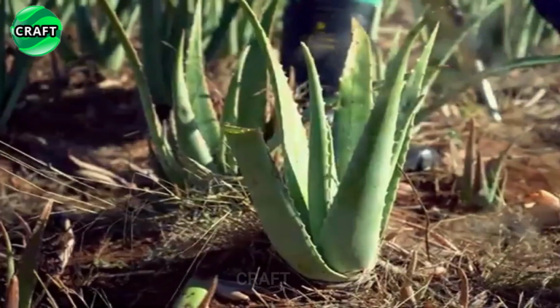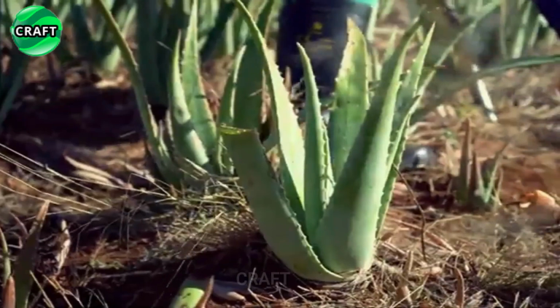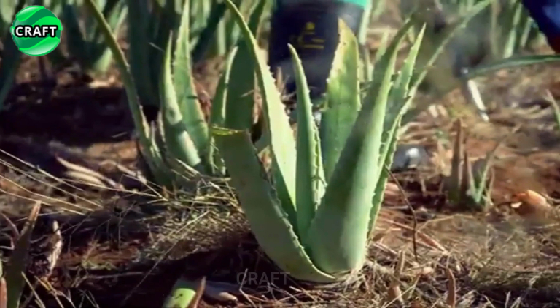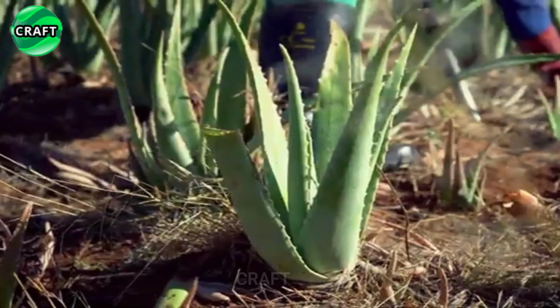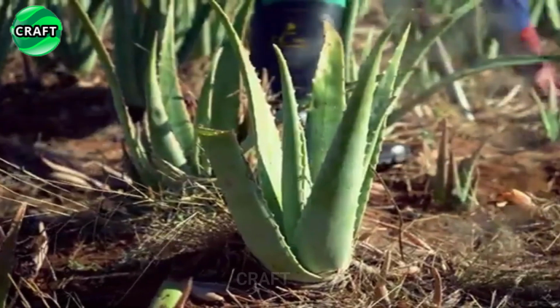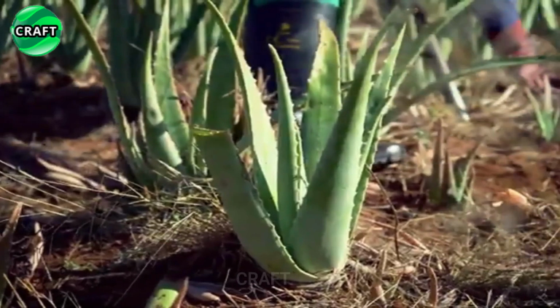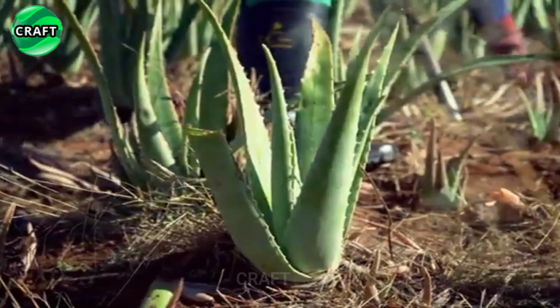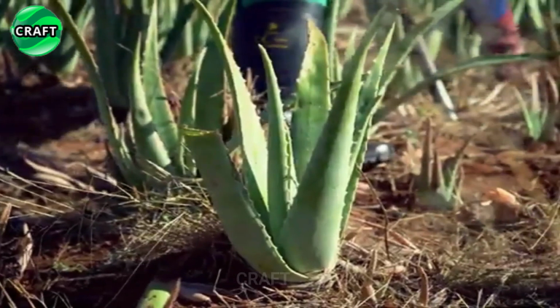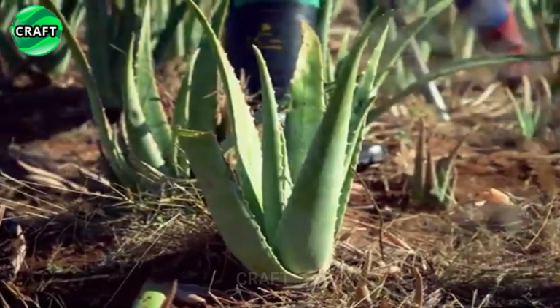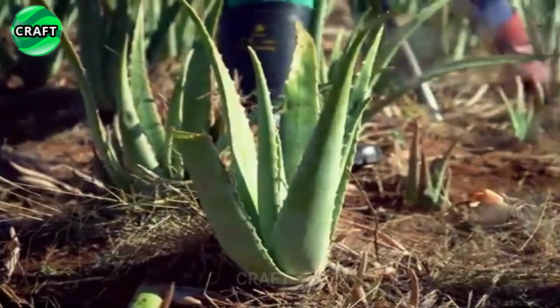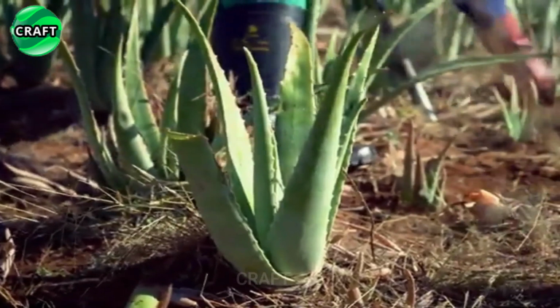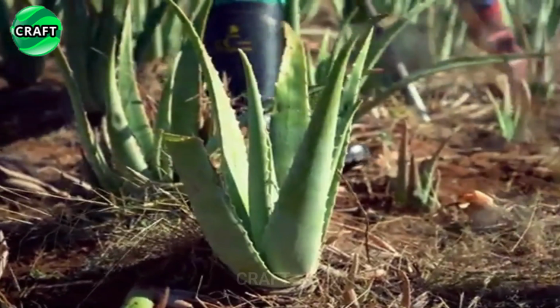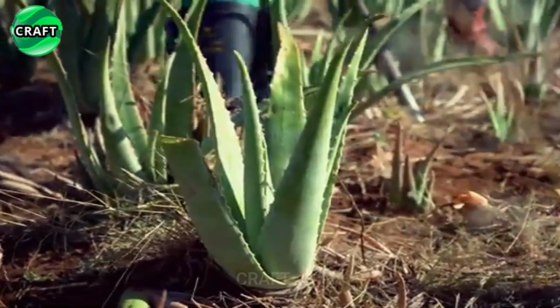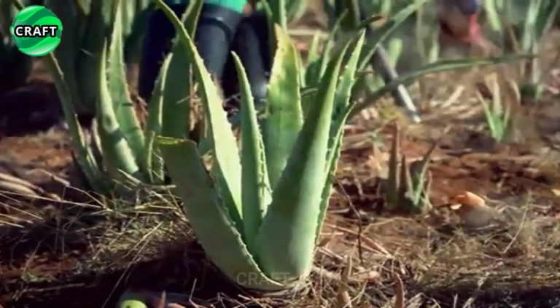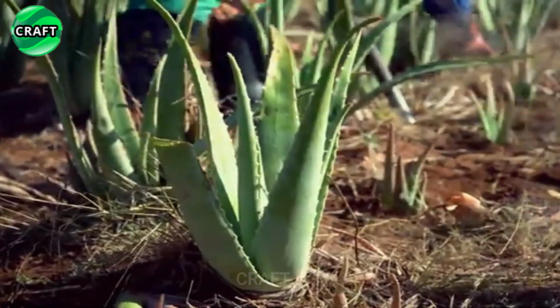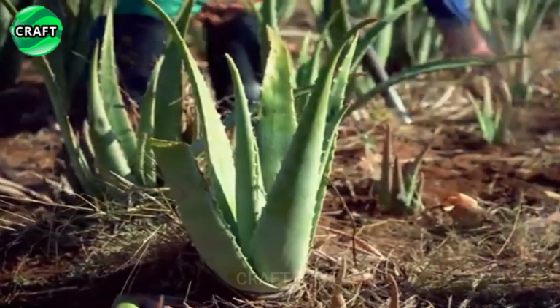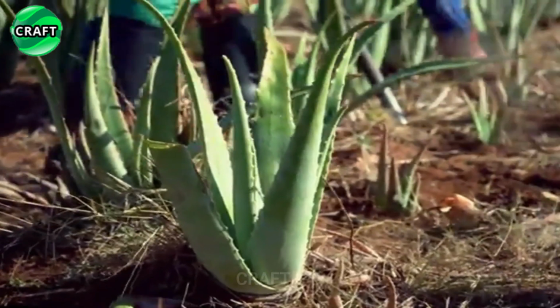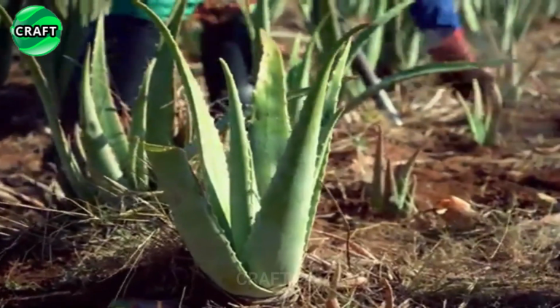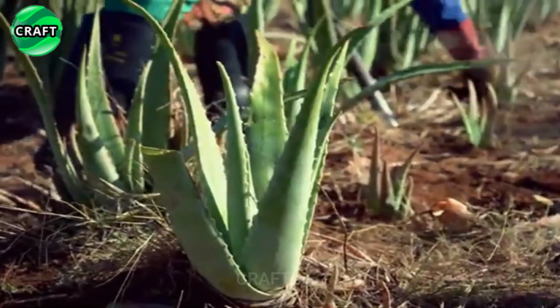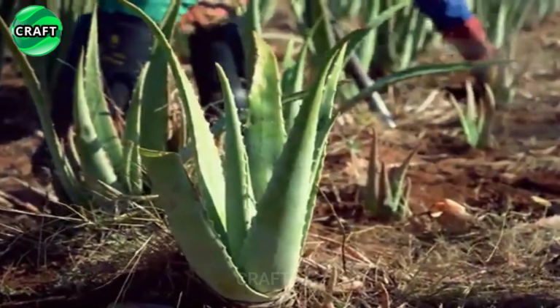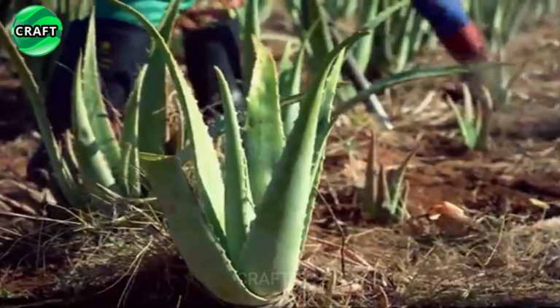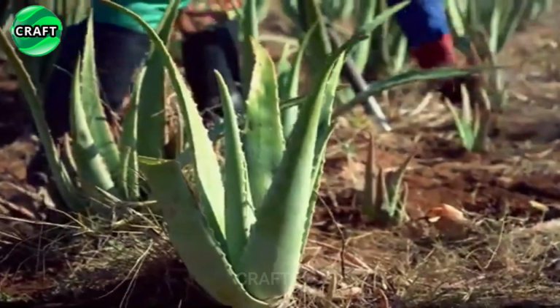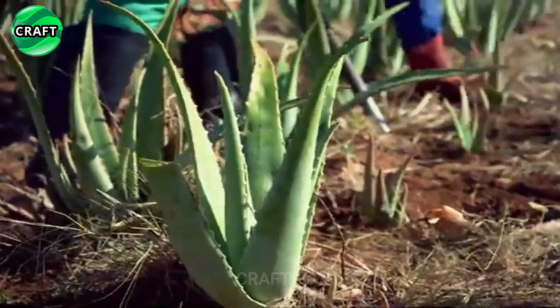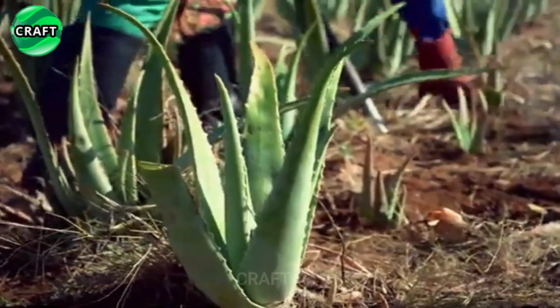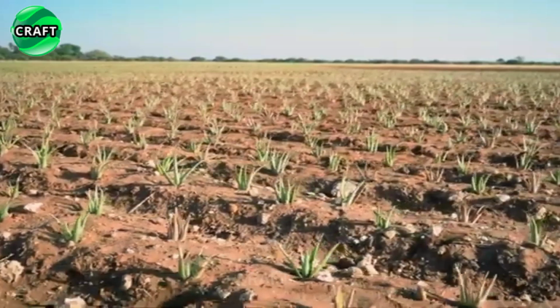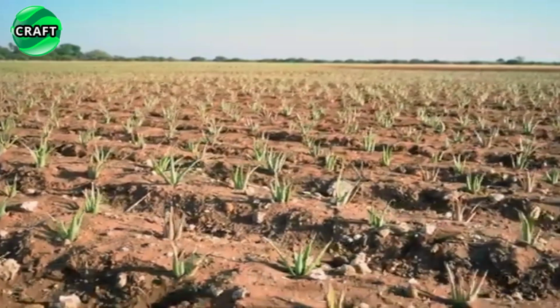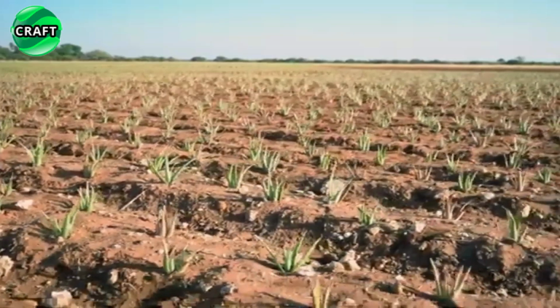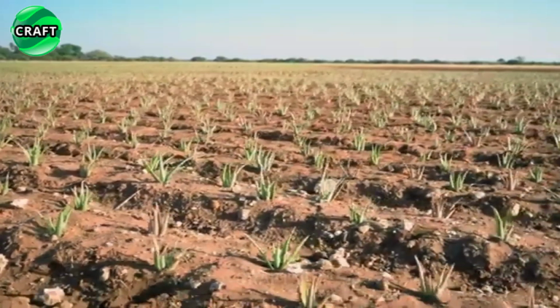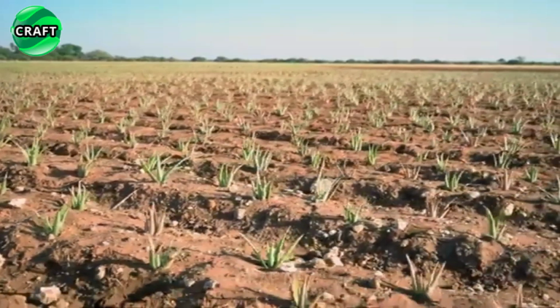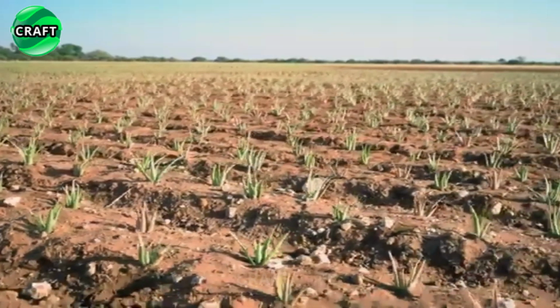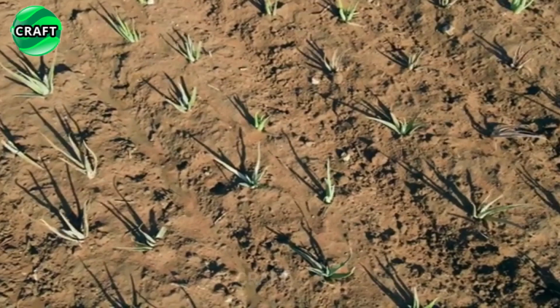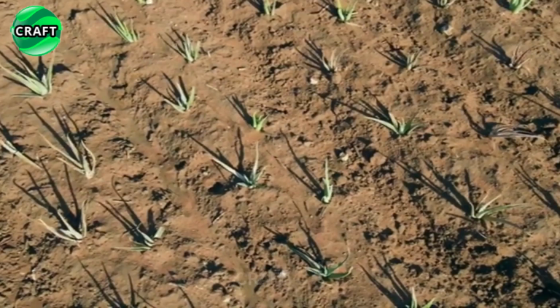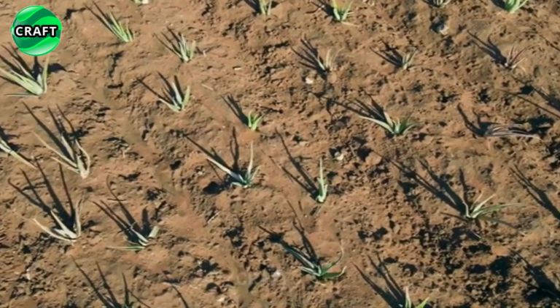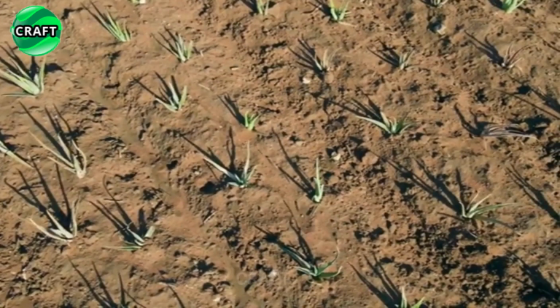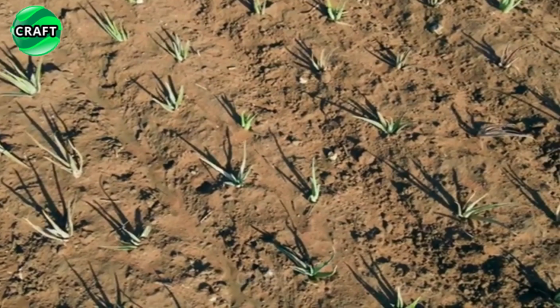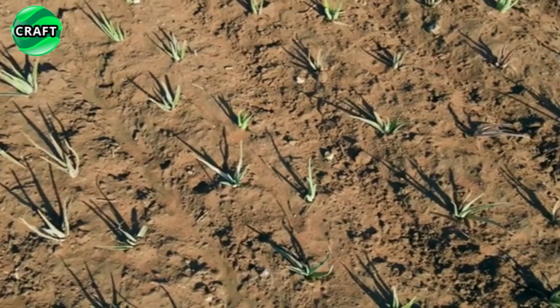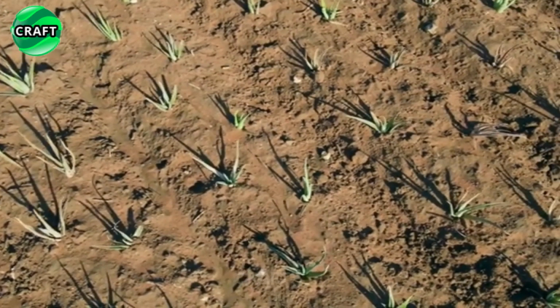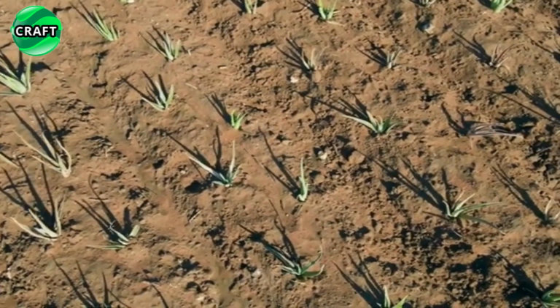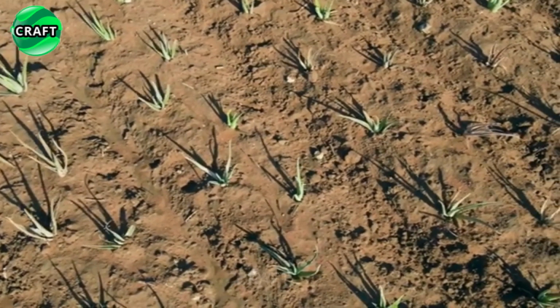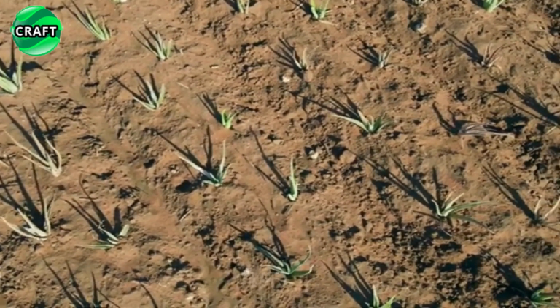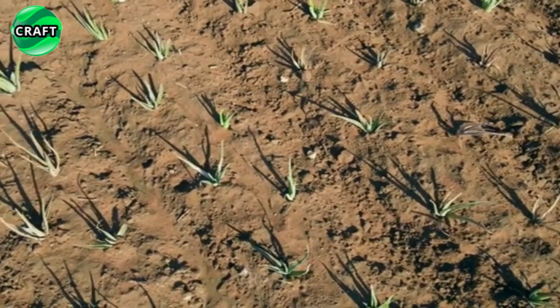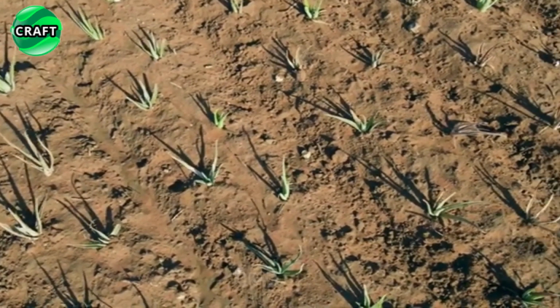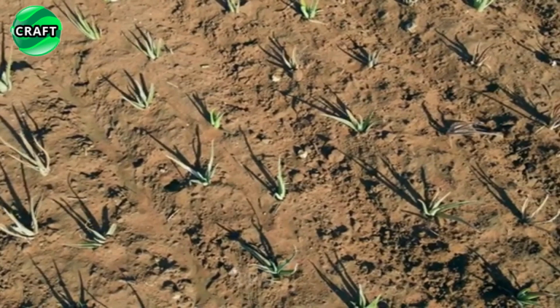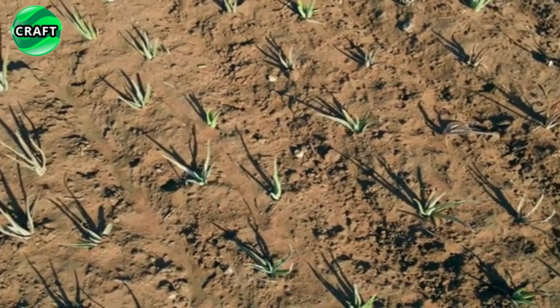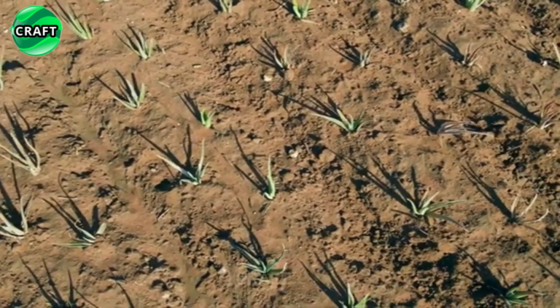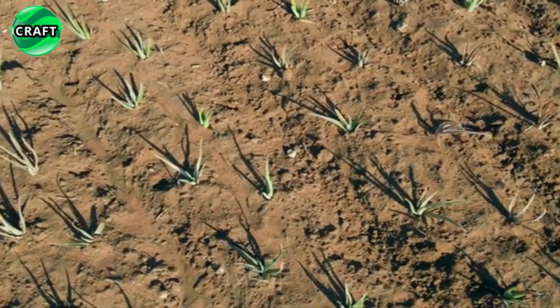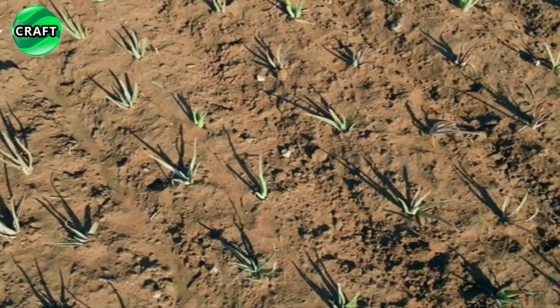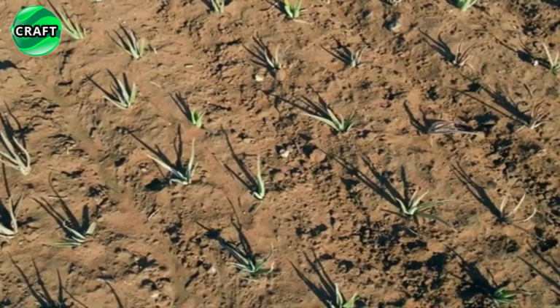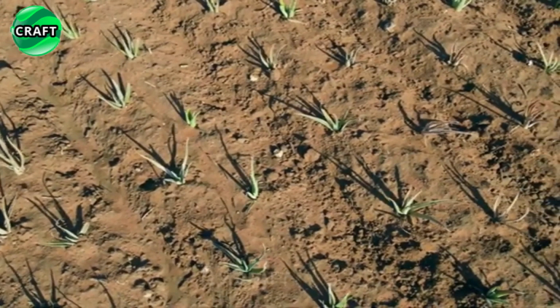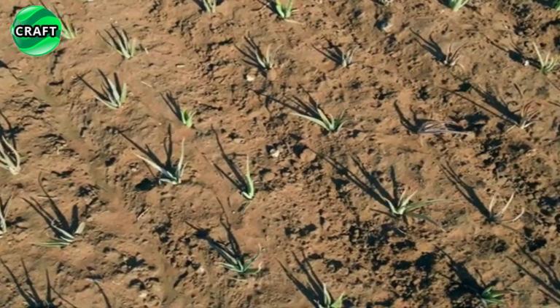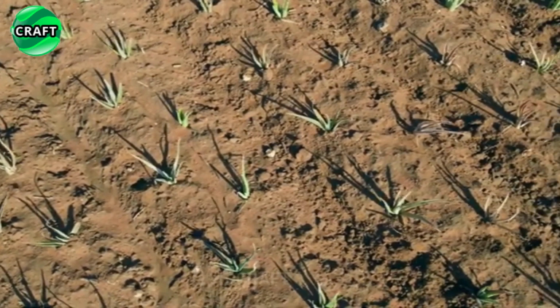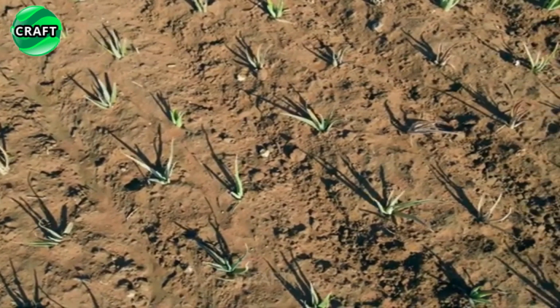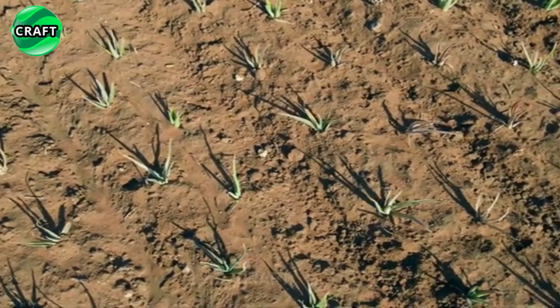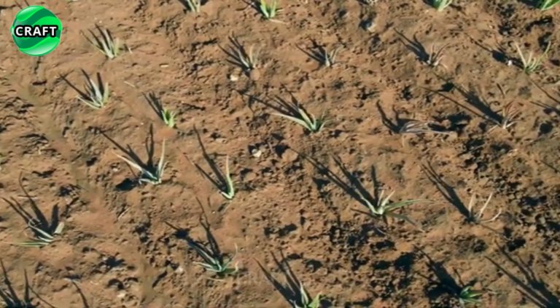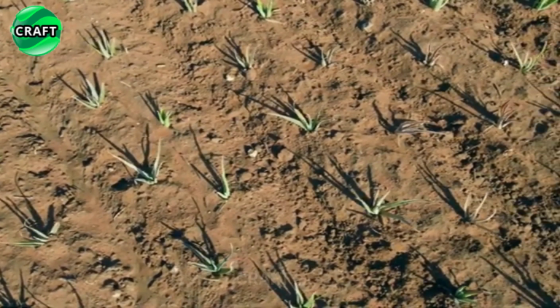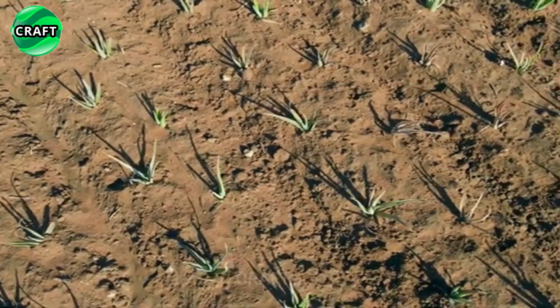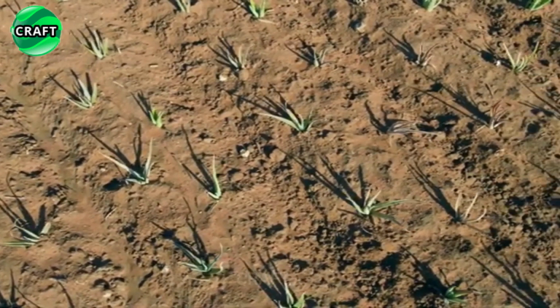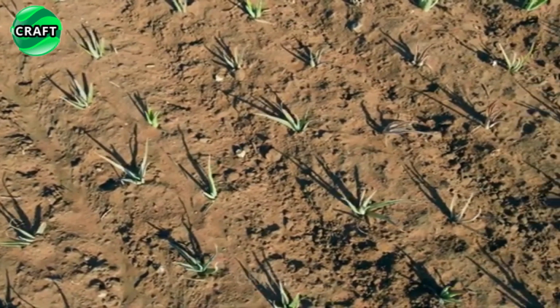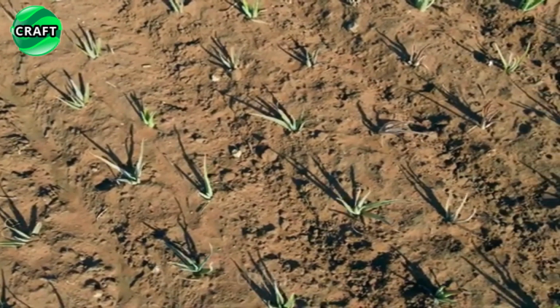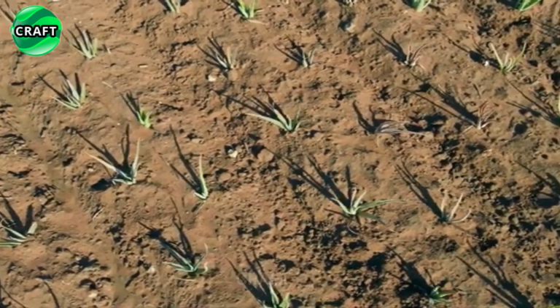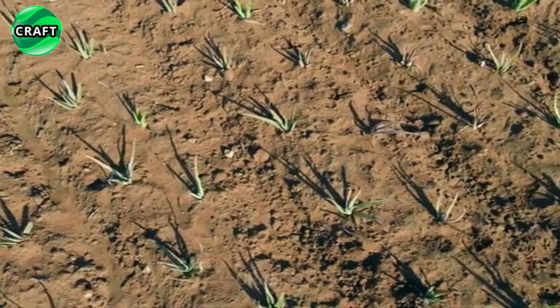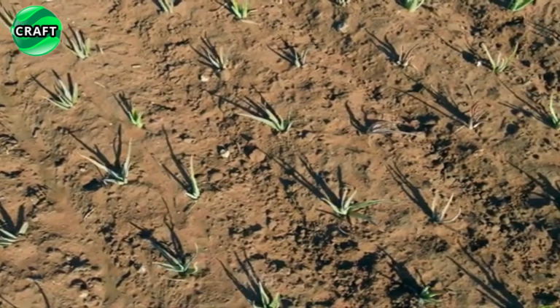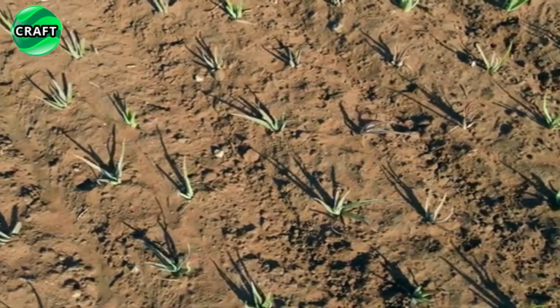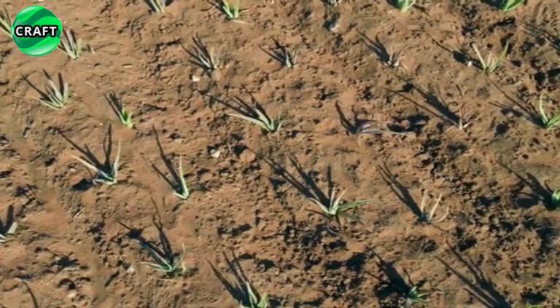Aloe doesn't require frequent fertilization, but you can apply a cactus or succulent fertilizer once a month during active growth in spring and summer.